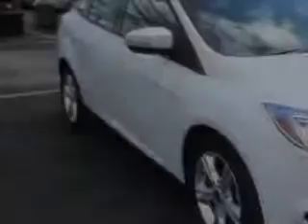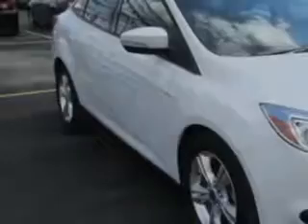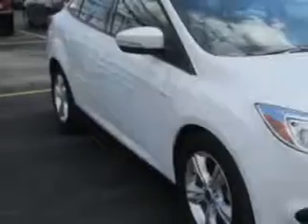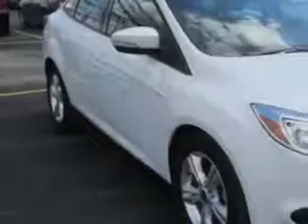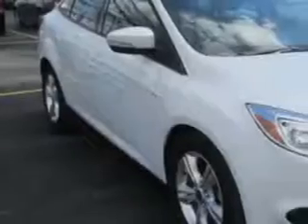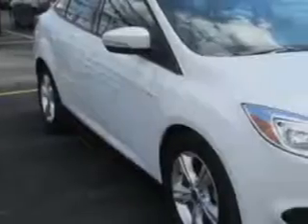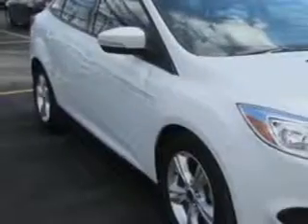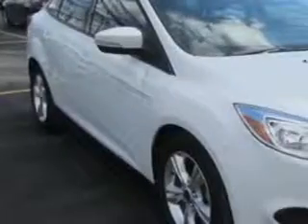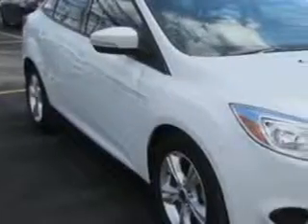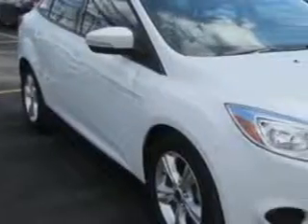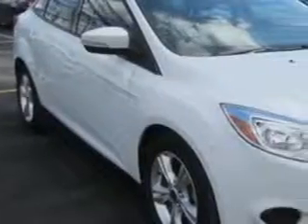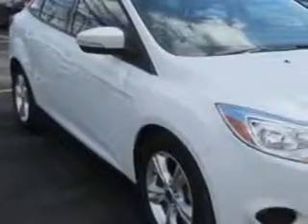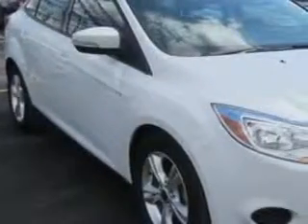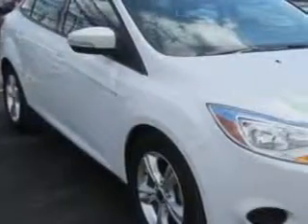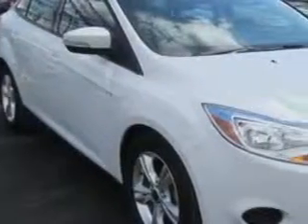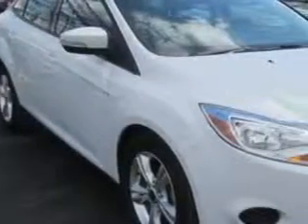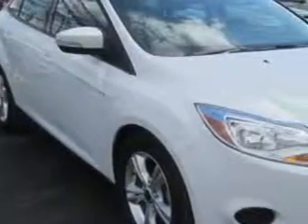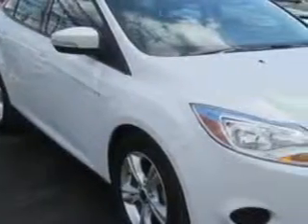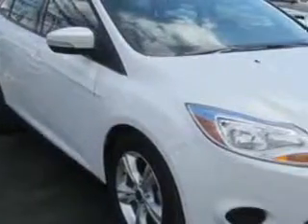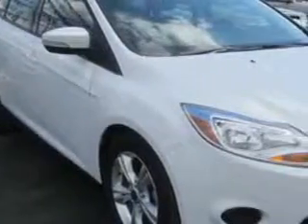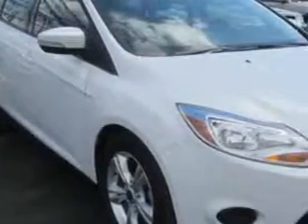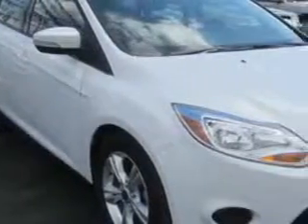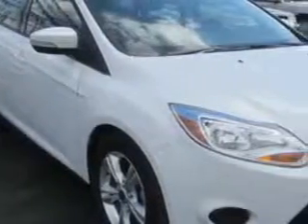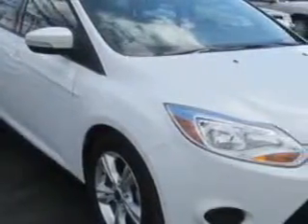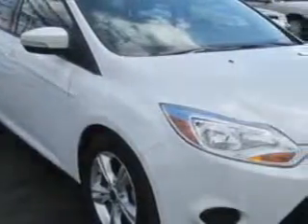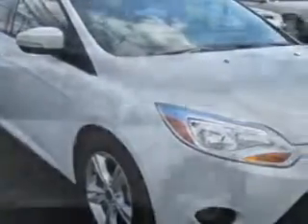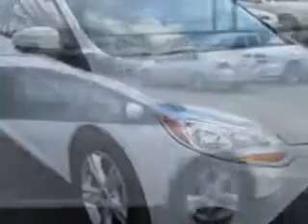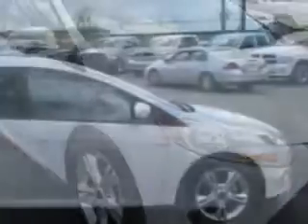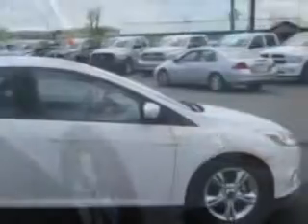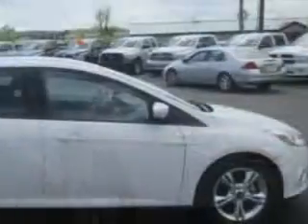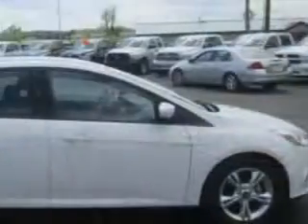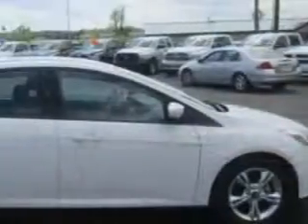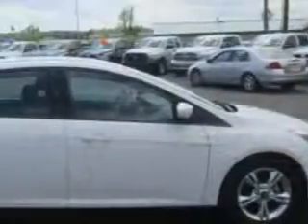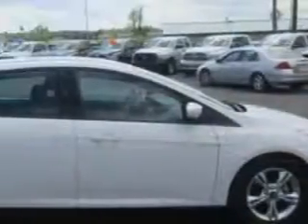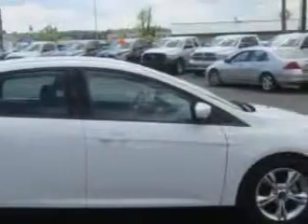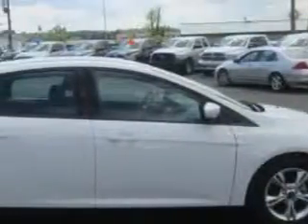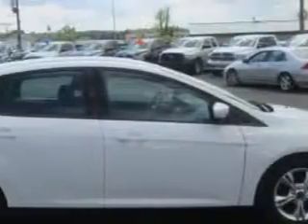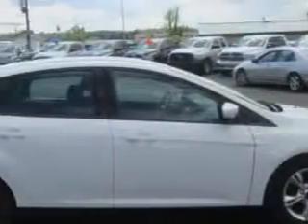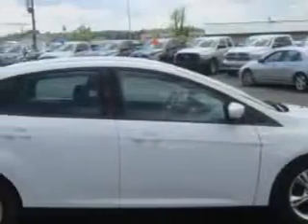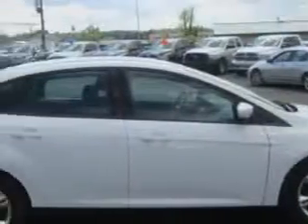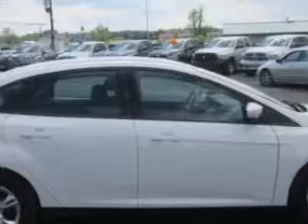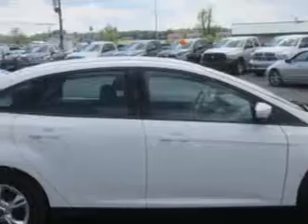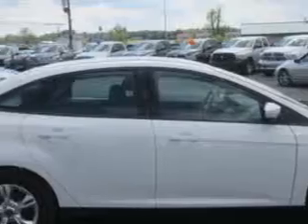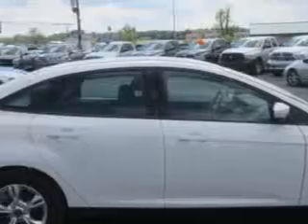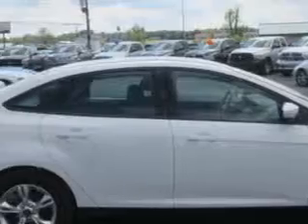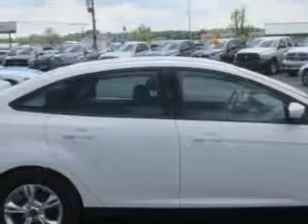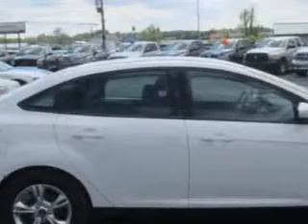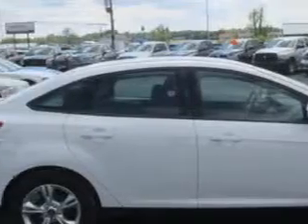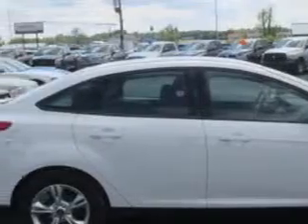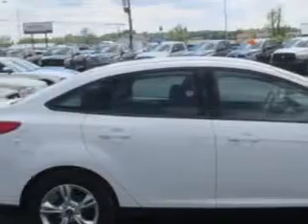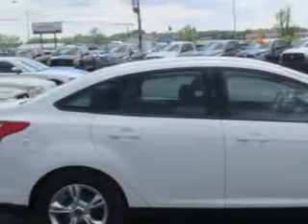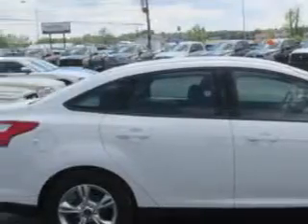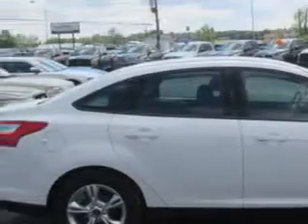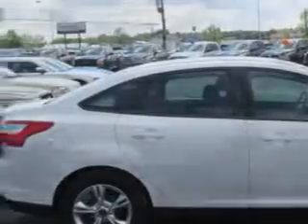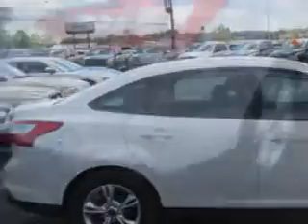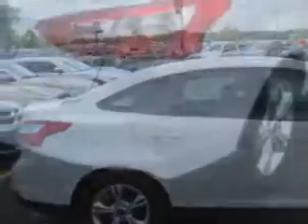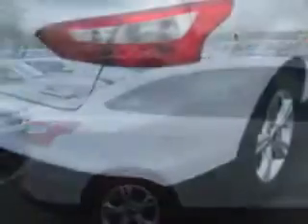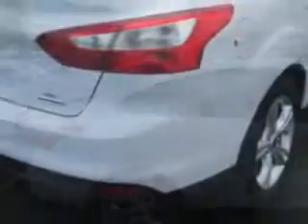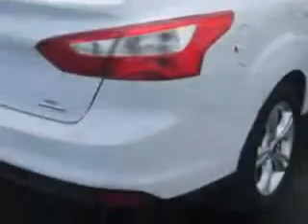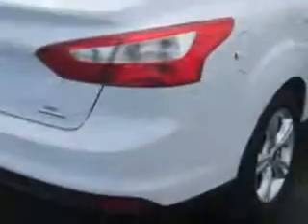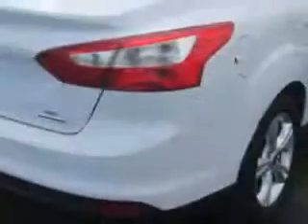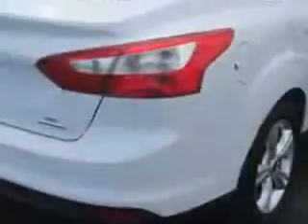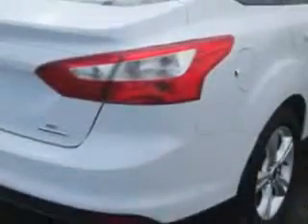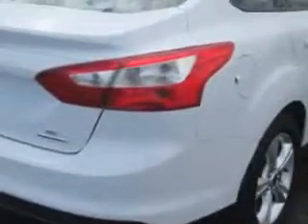Check out this Oxford White 2013 Ford Focus 4-door sedan SE, equipped with a 4-cylinder engine and an automatic transmission.